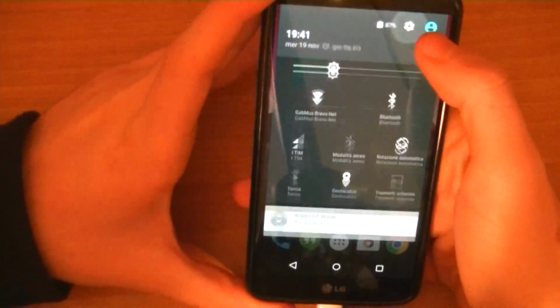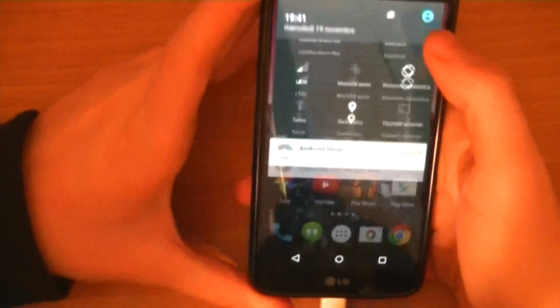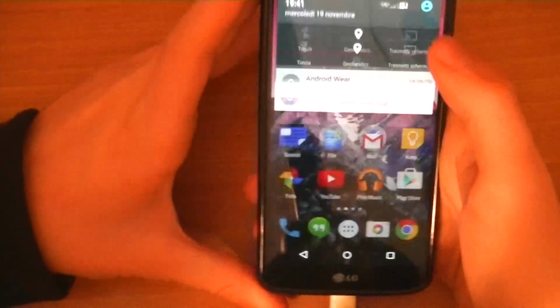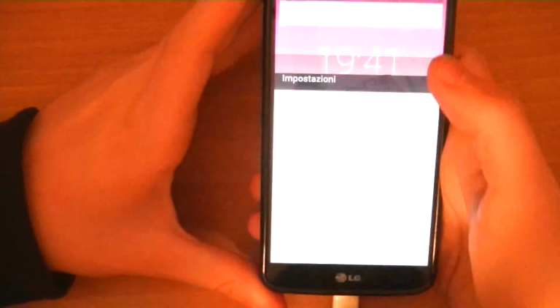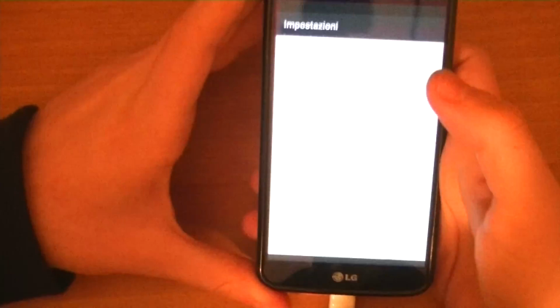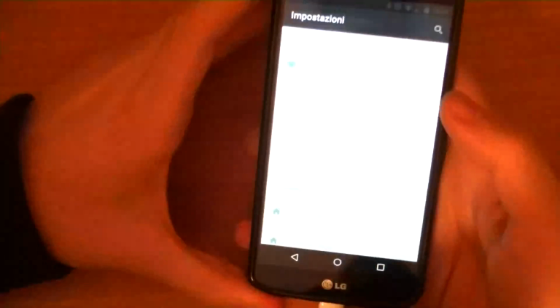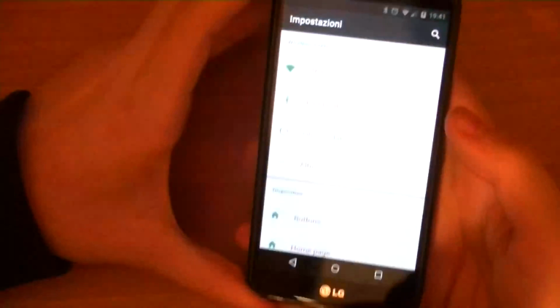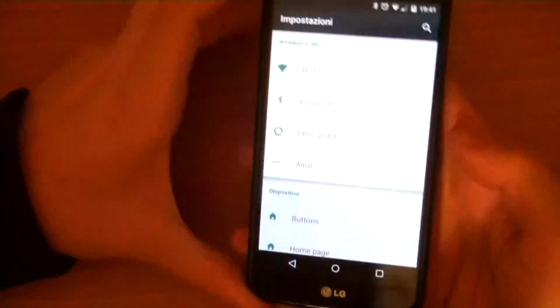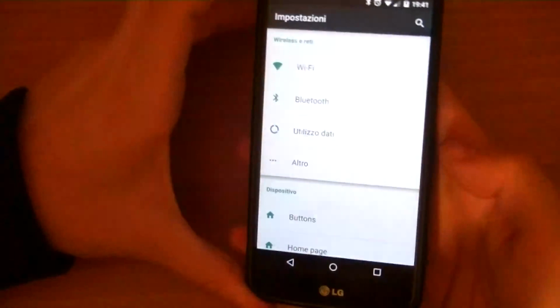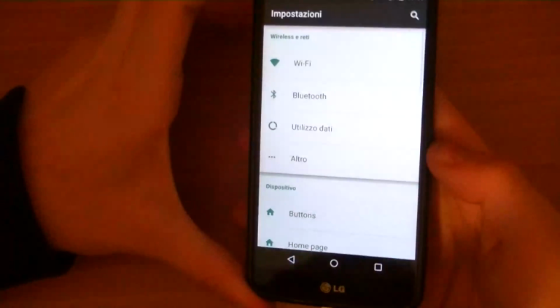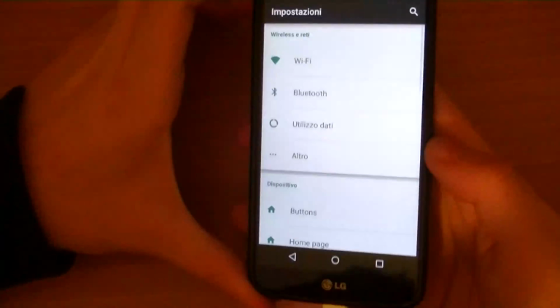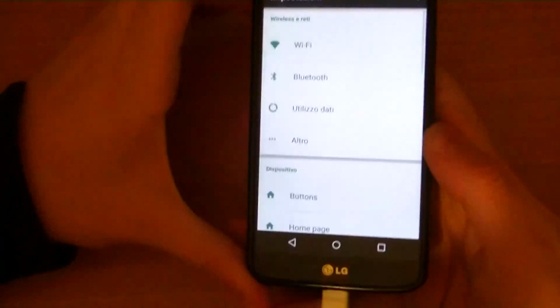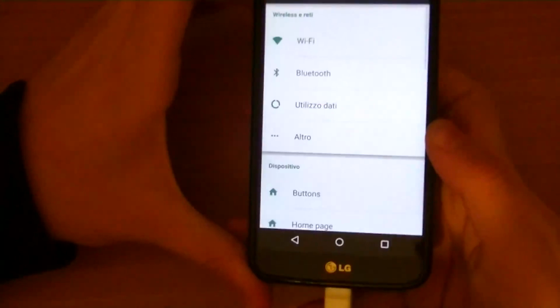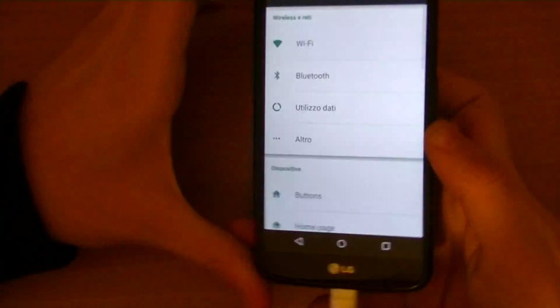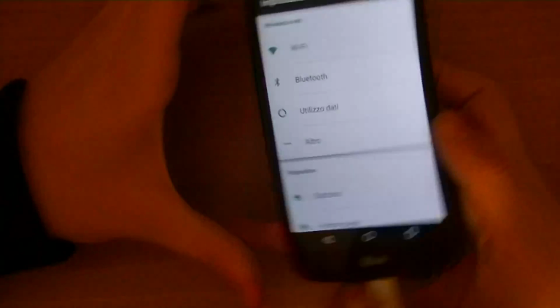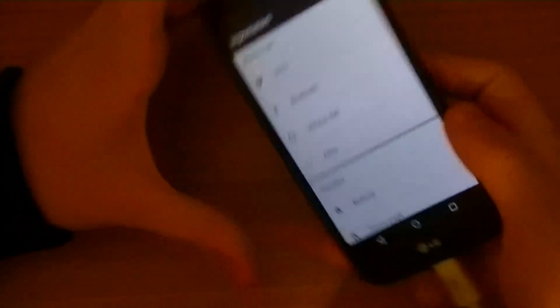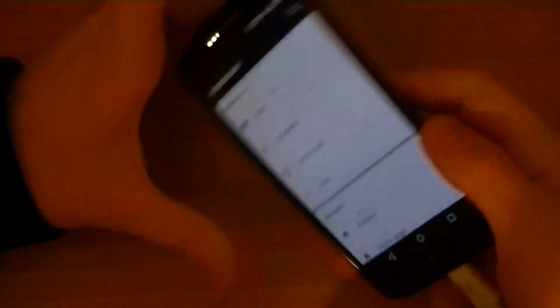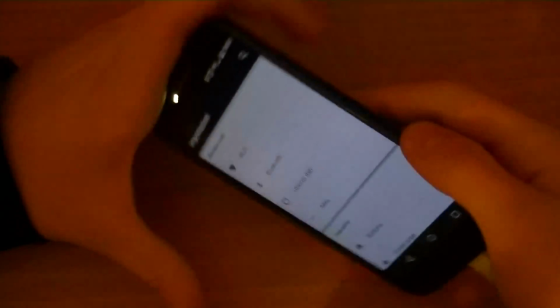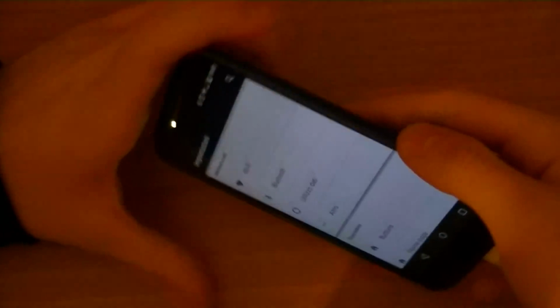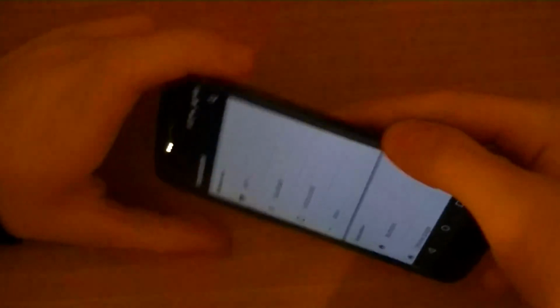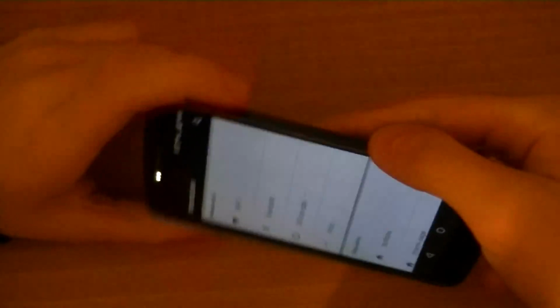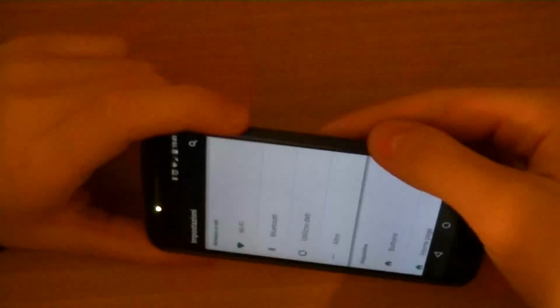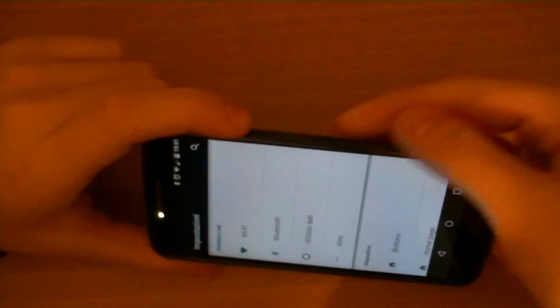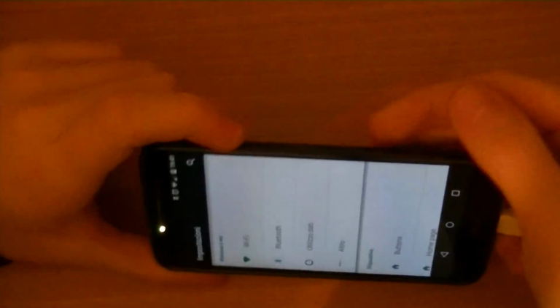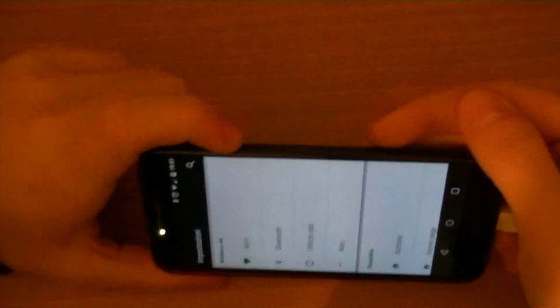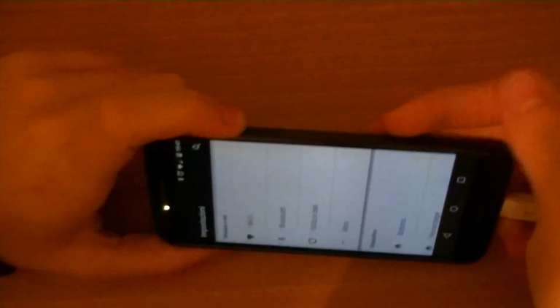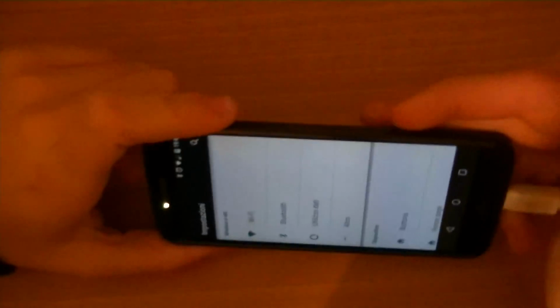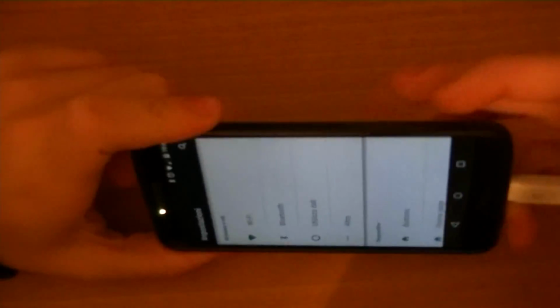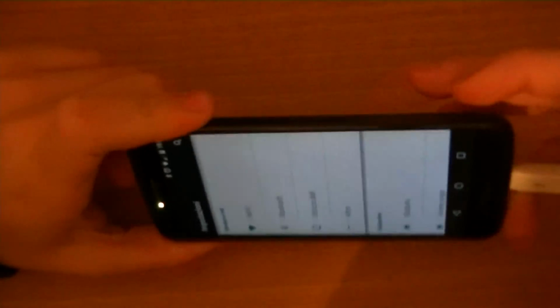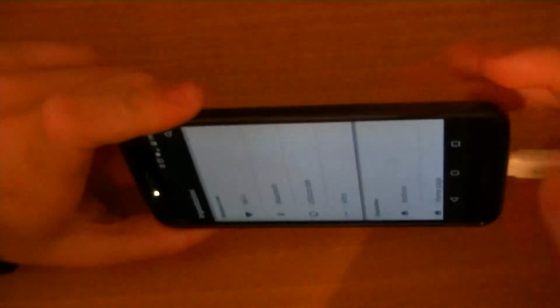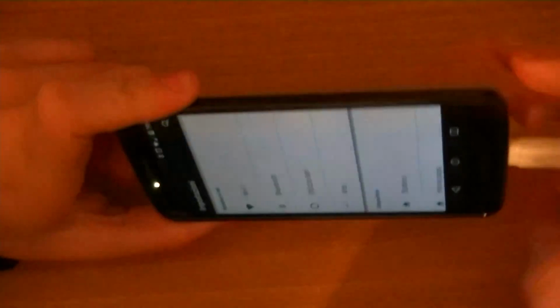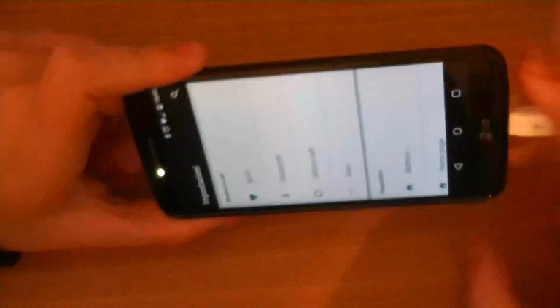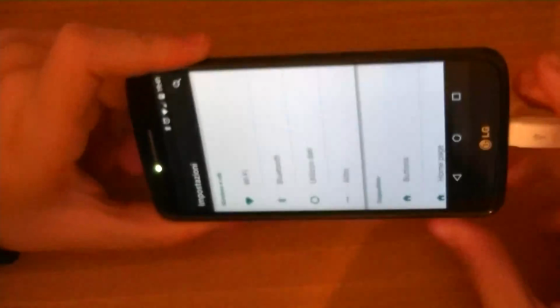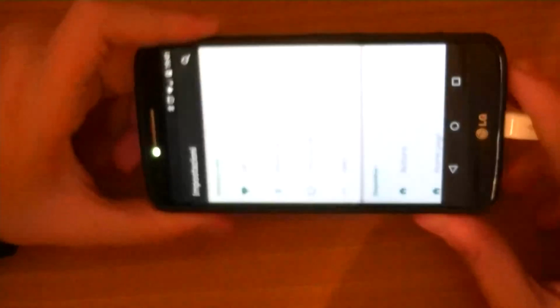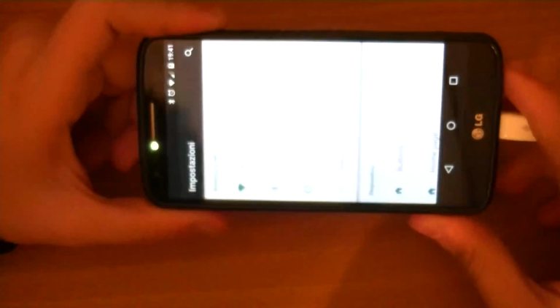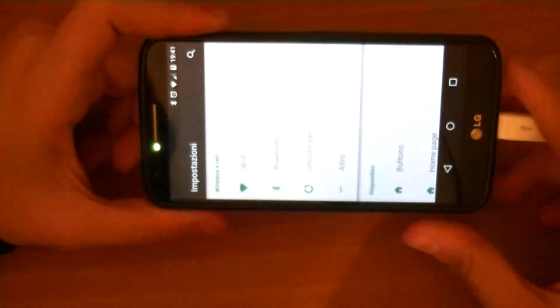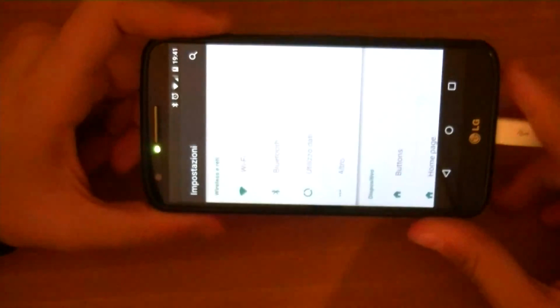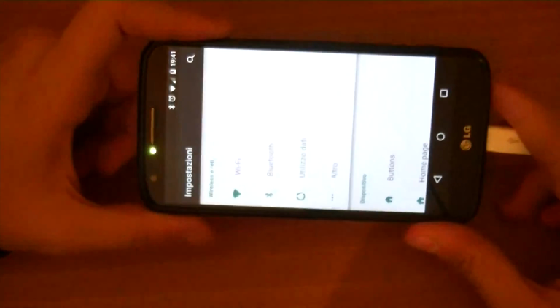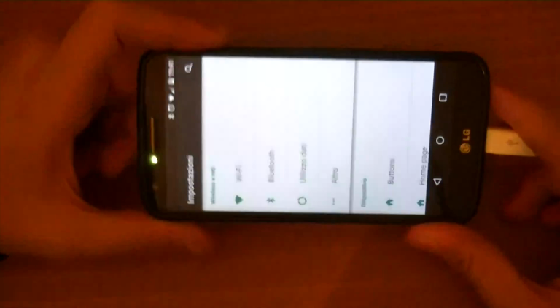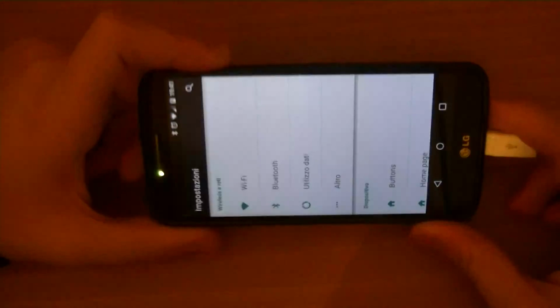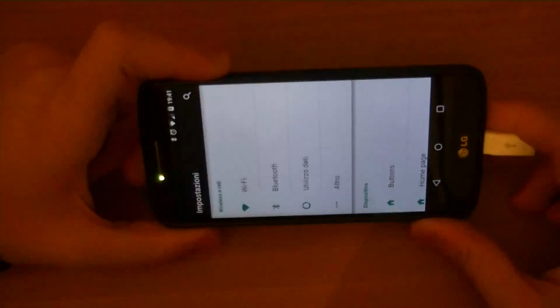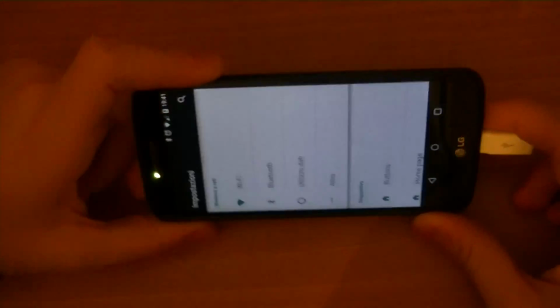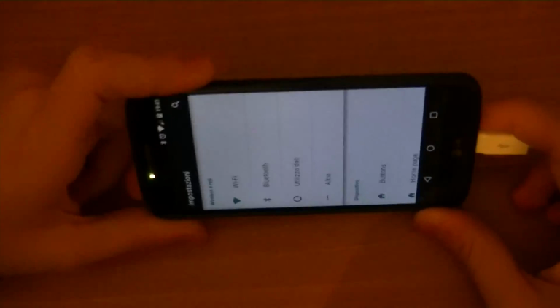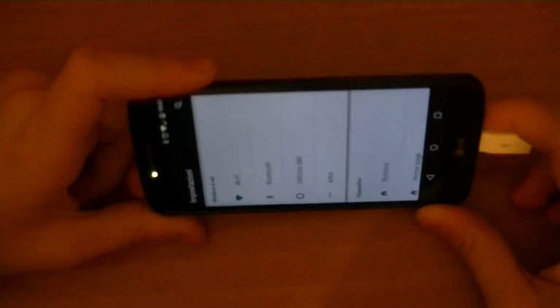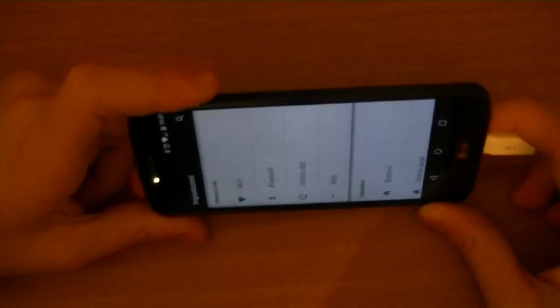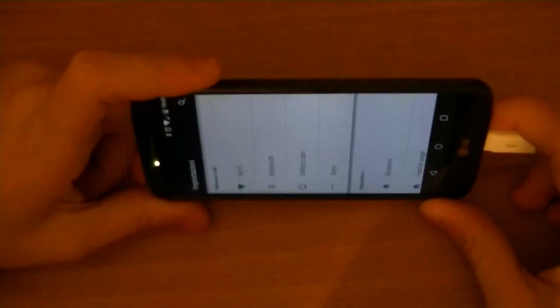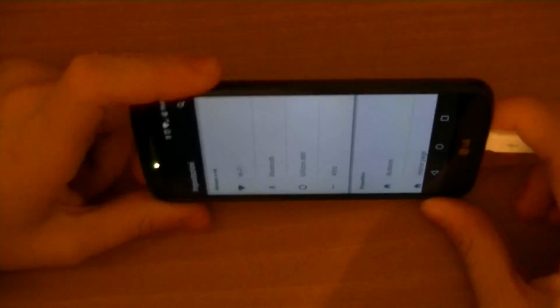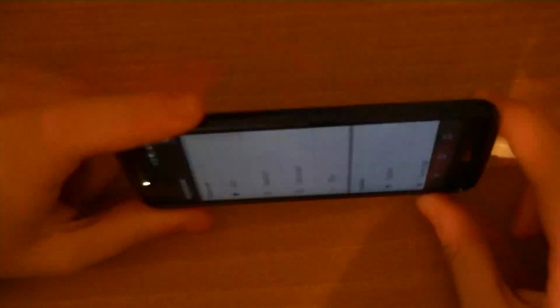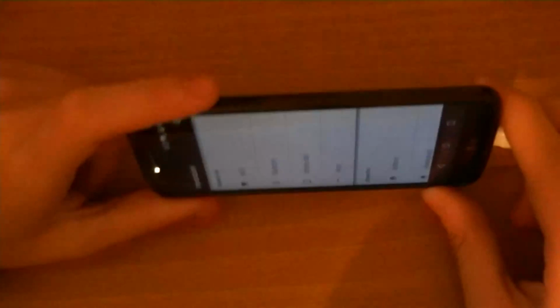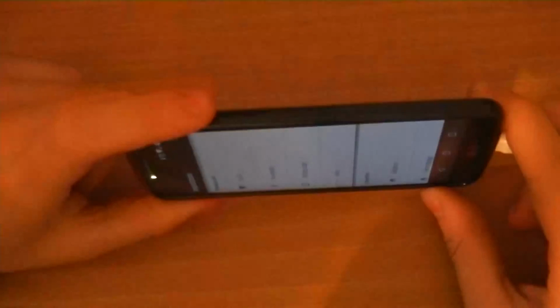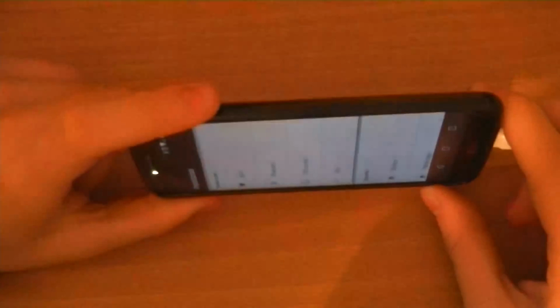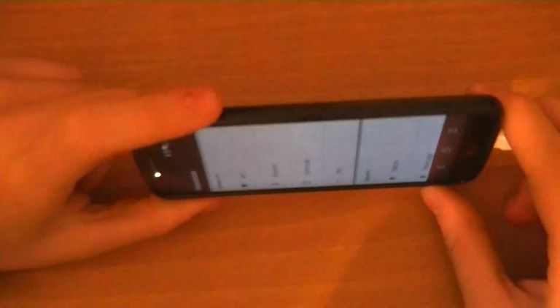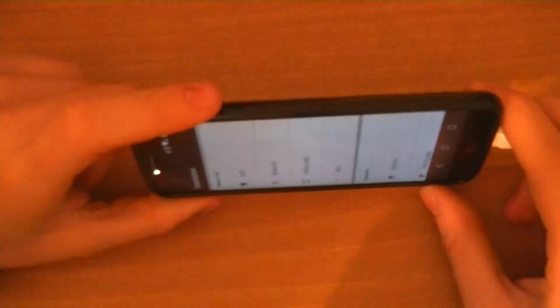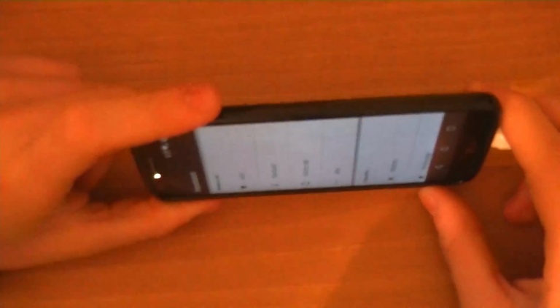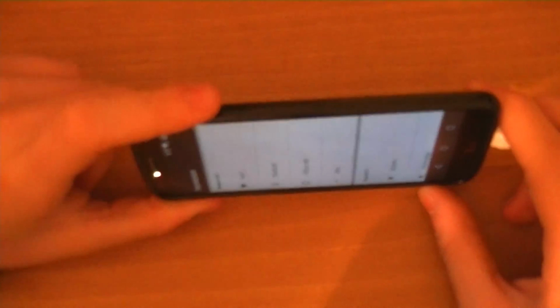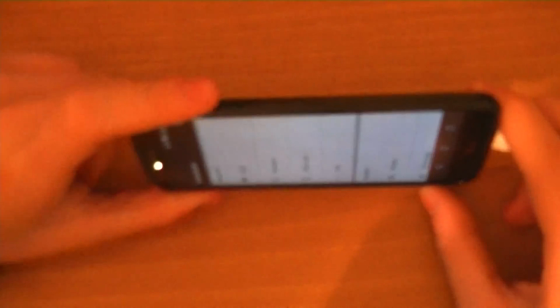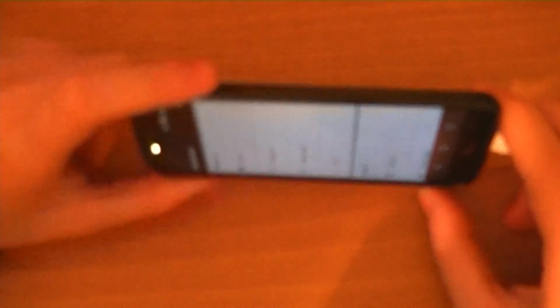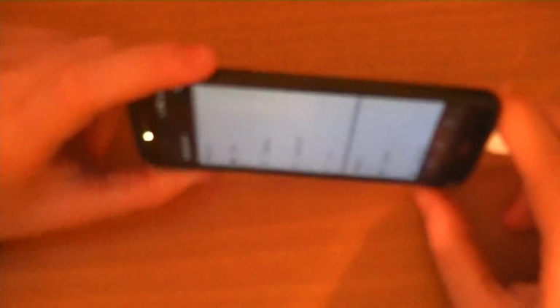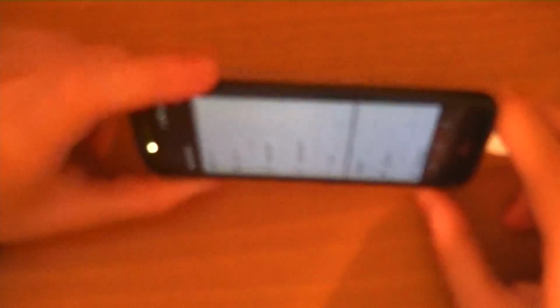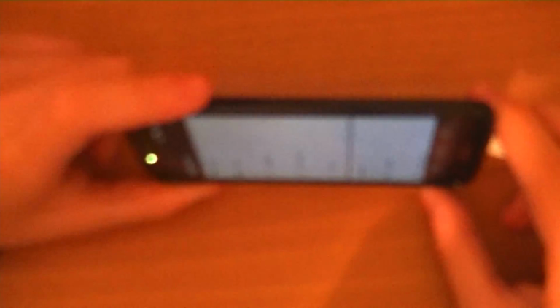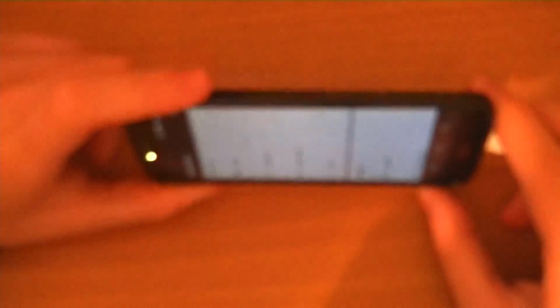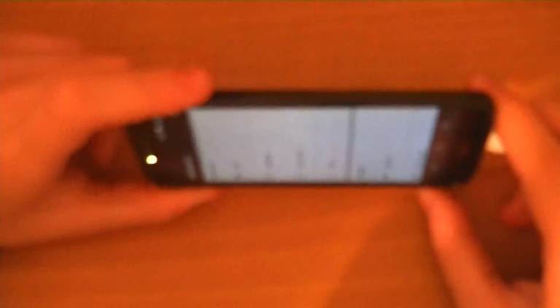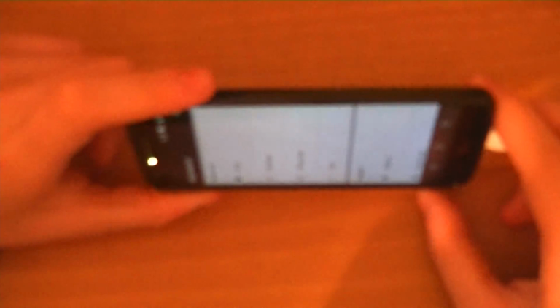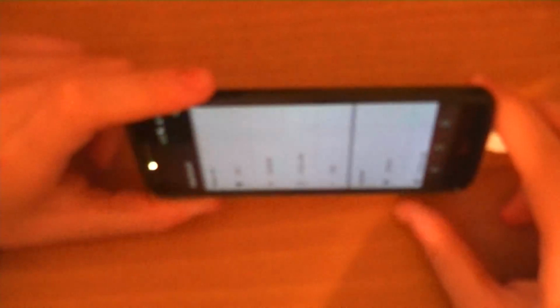The biggest issue I could find is that screen rotation isn't working, but I'm sure it's going to get fixed really soon.